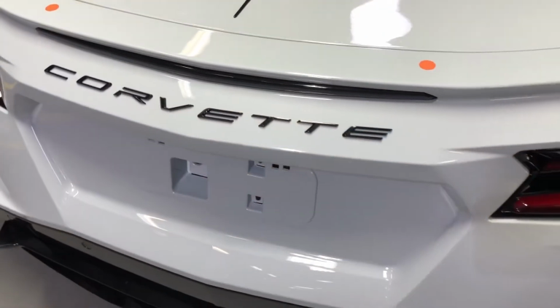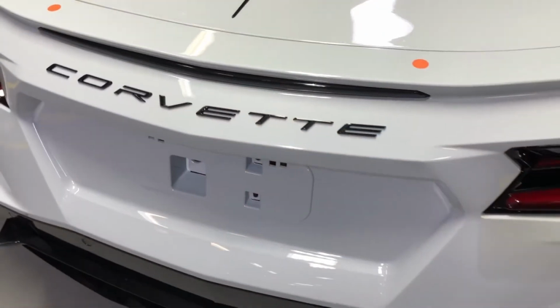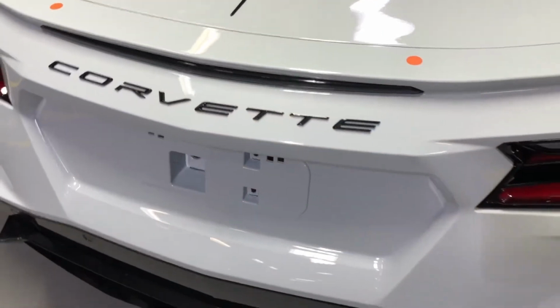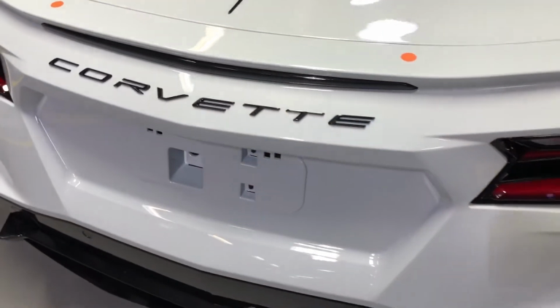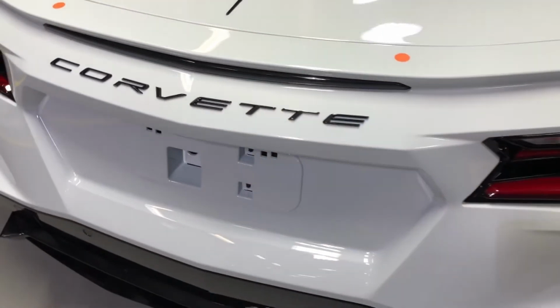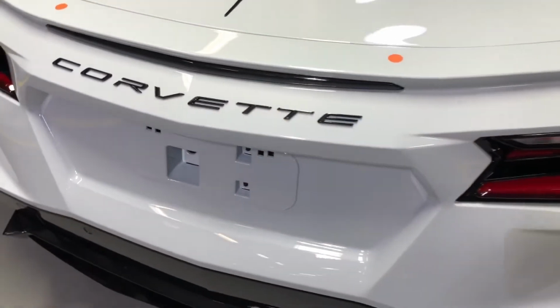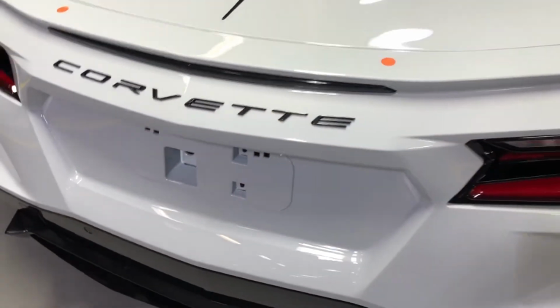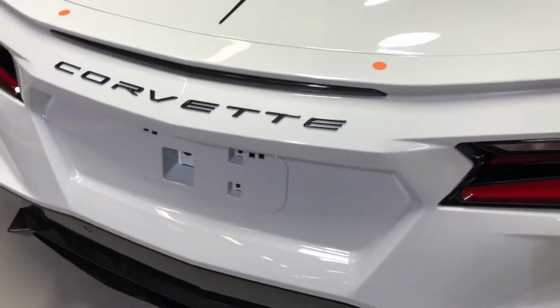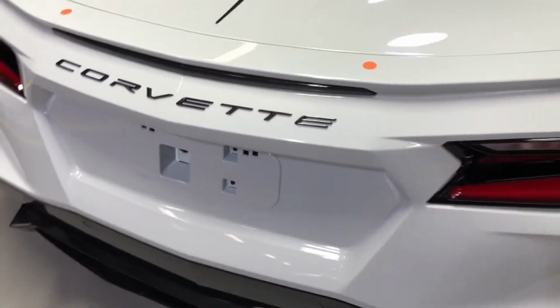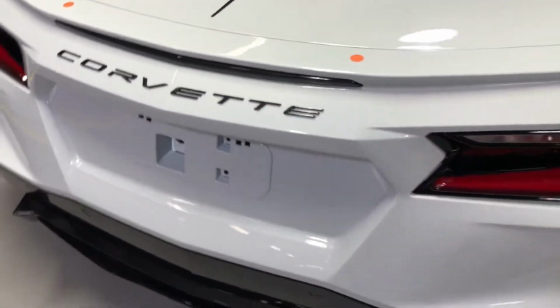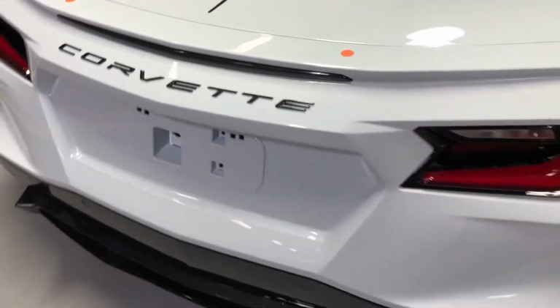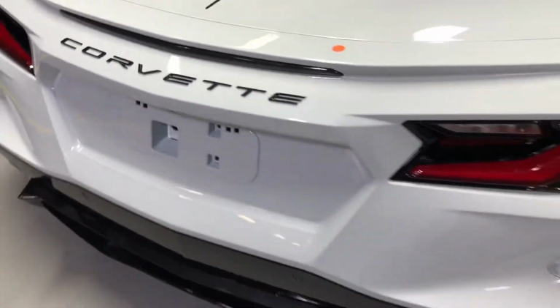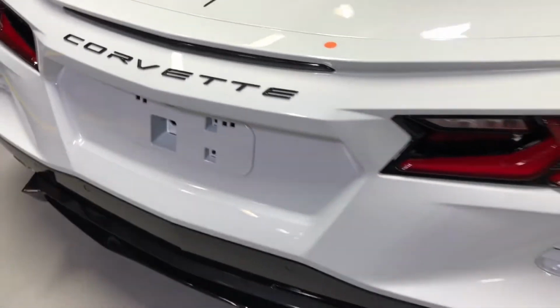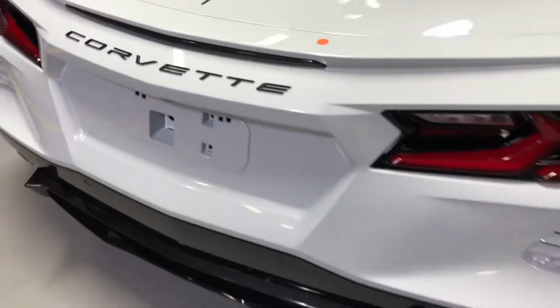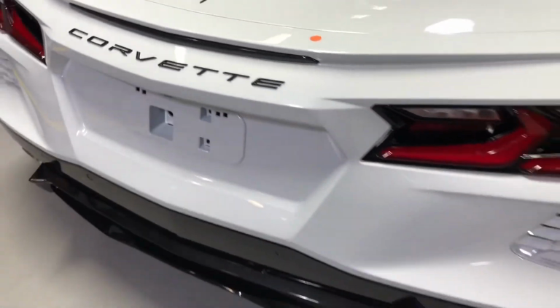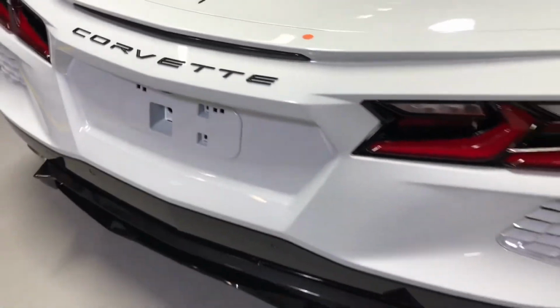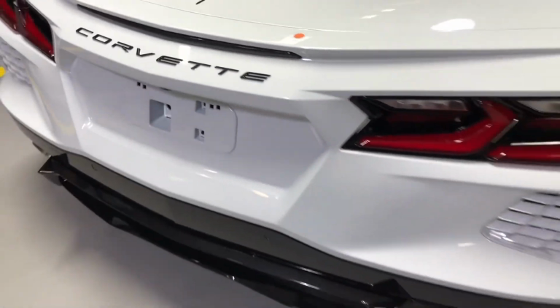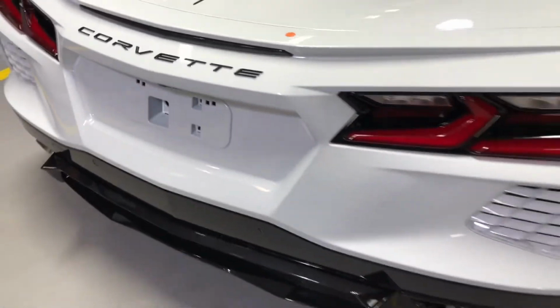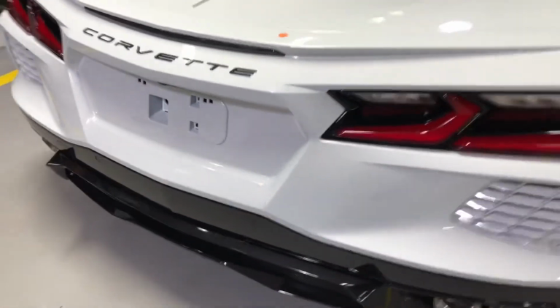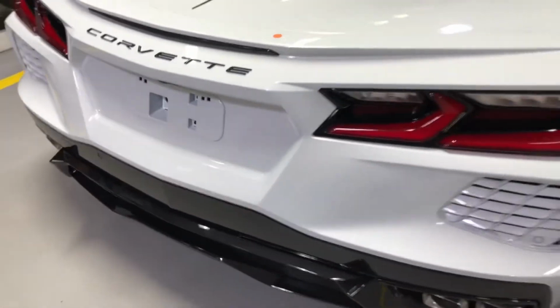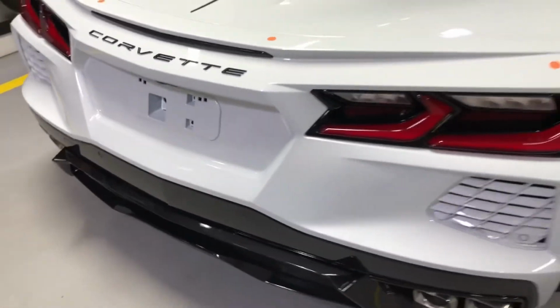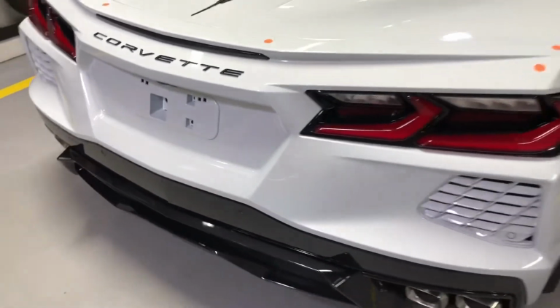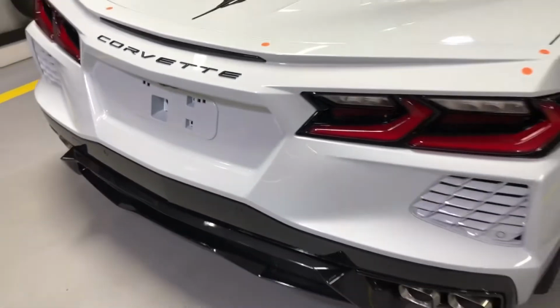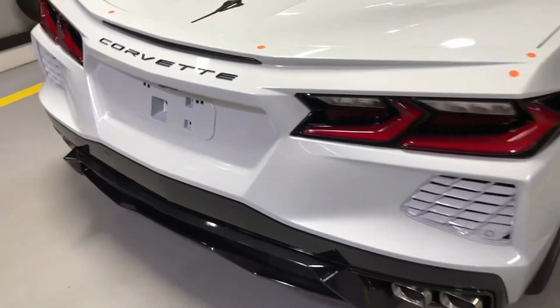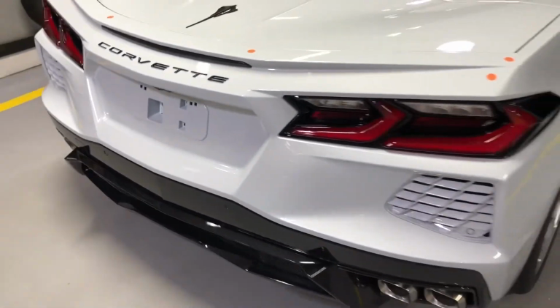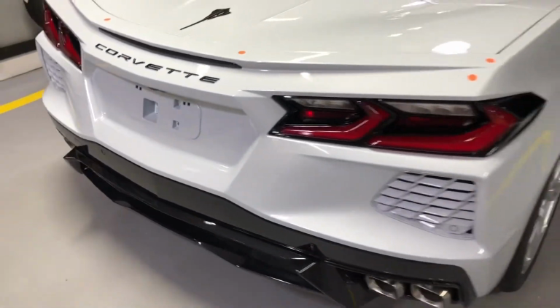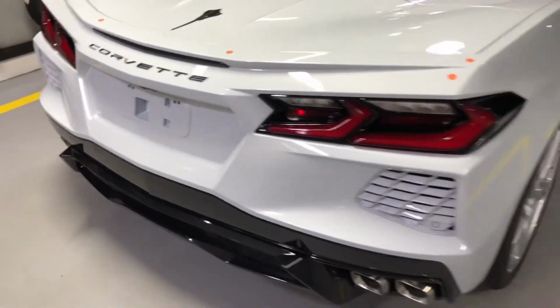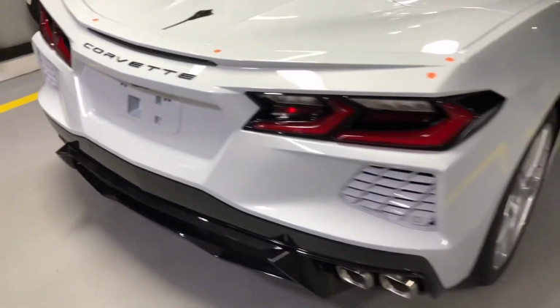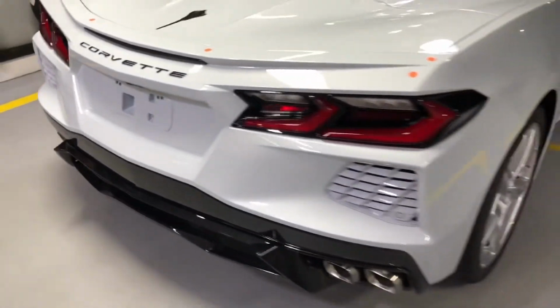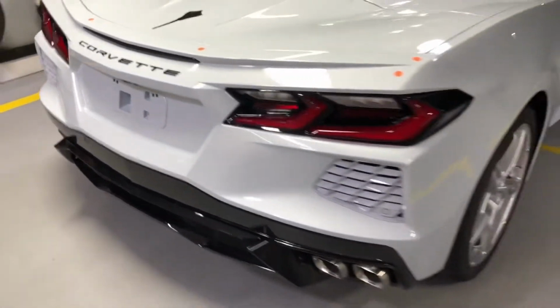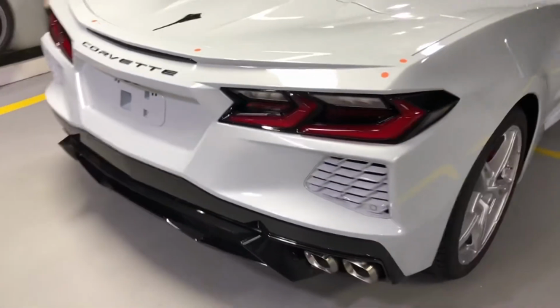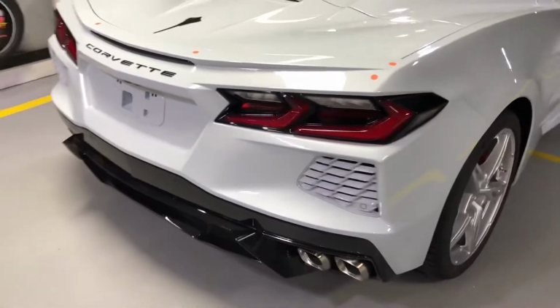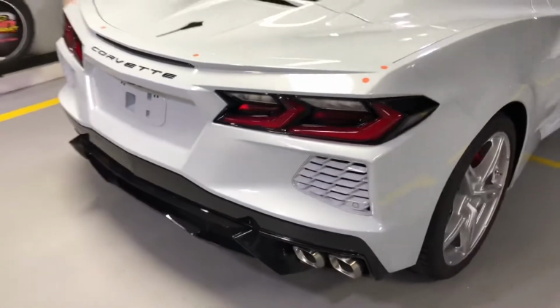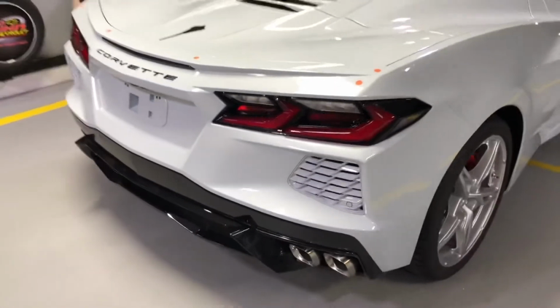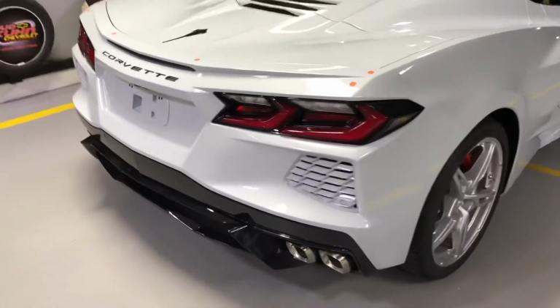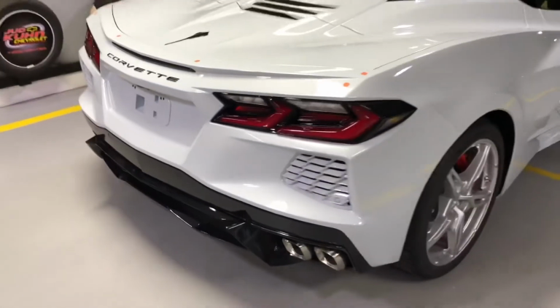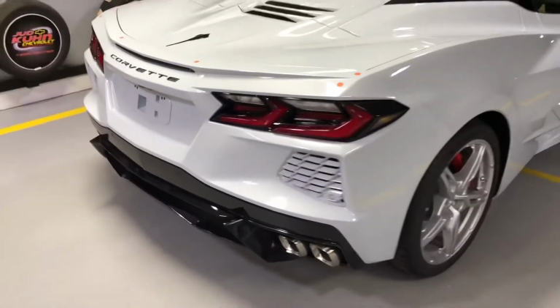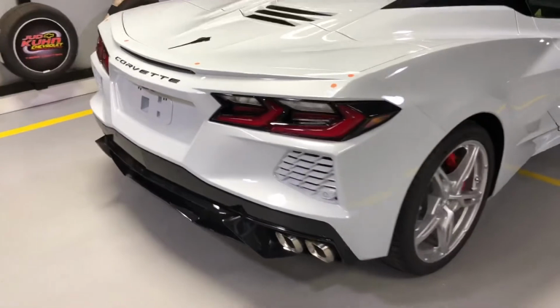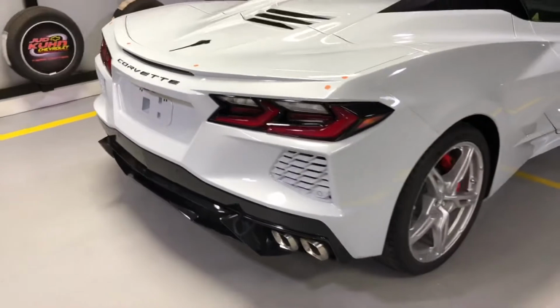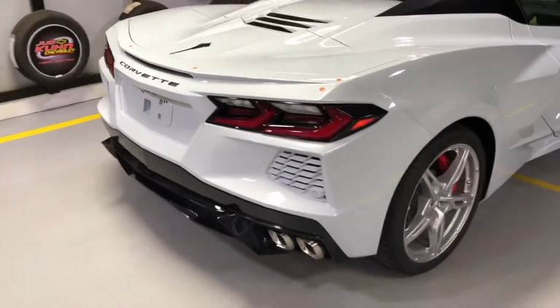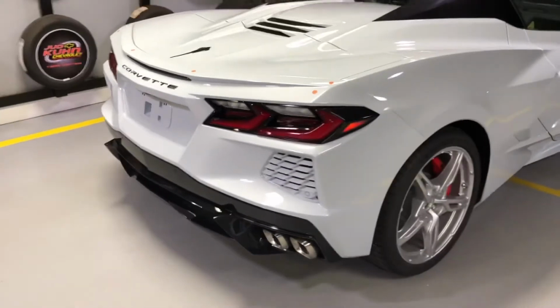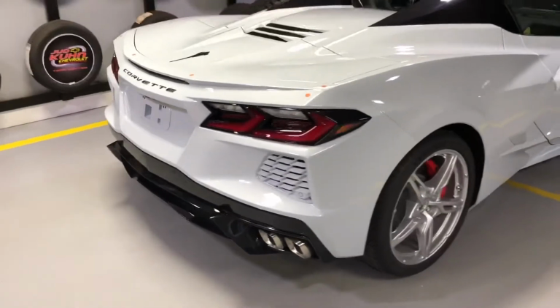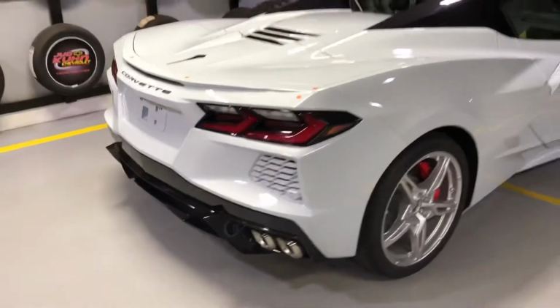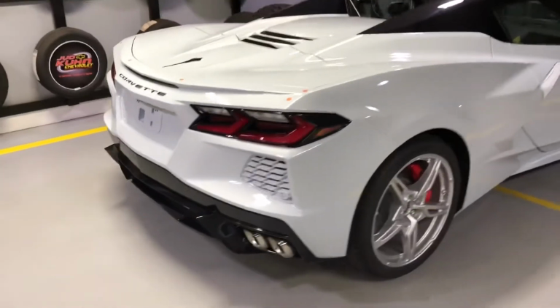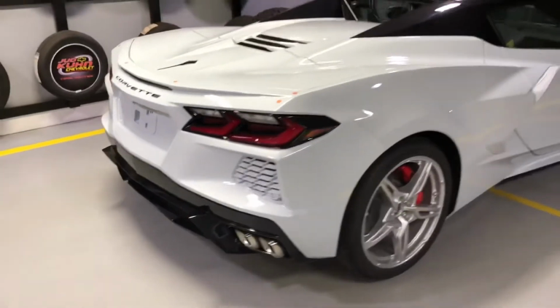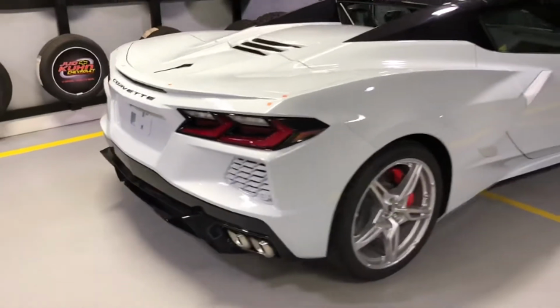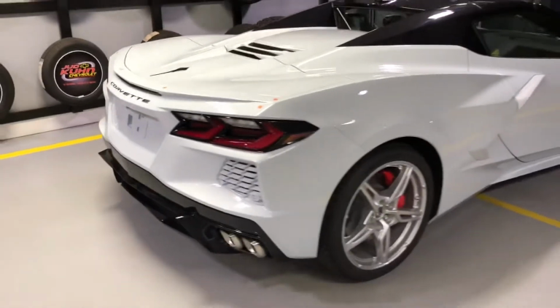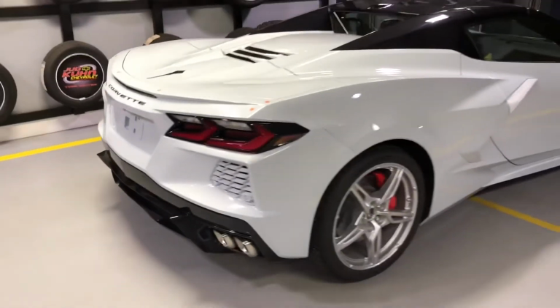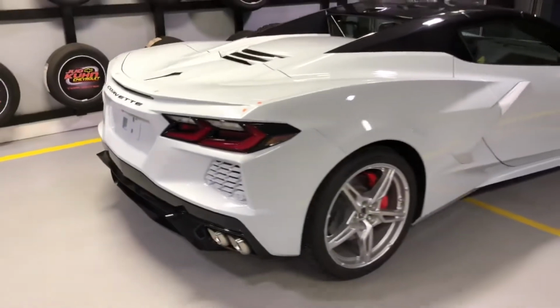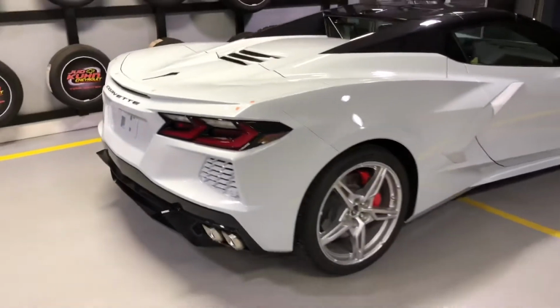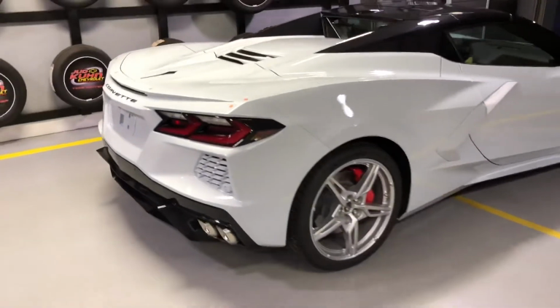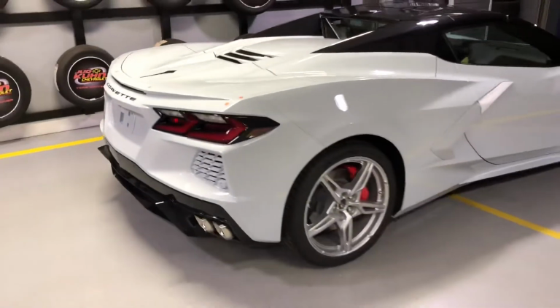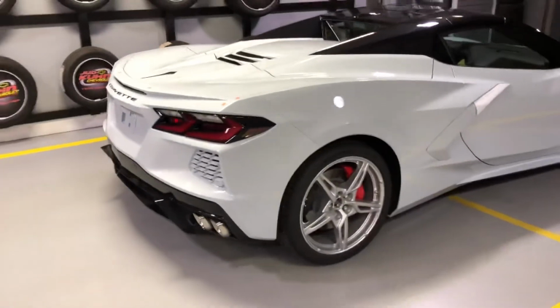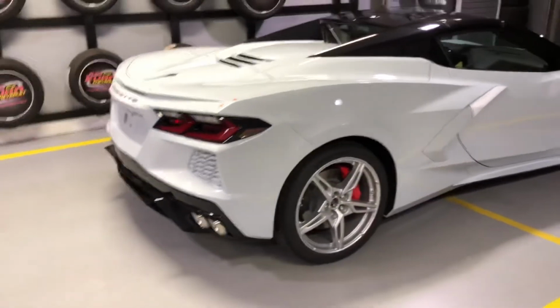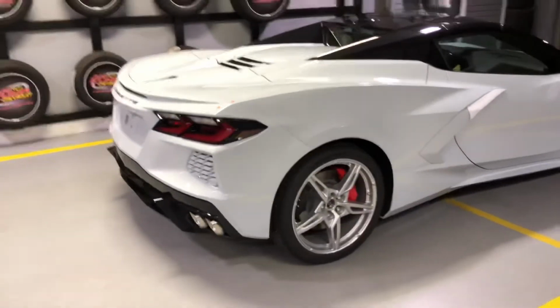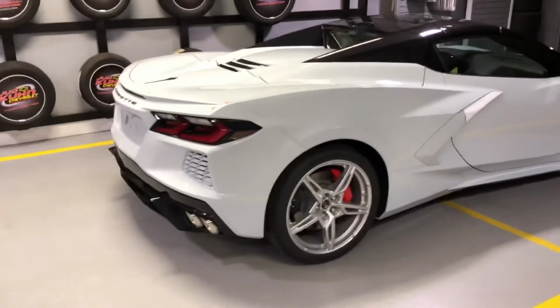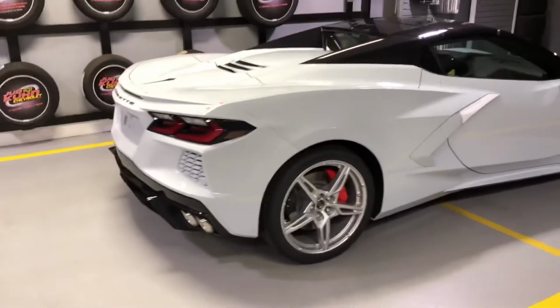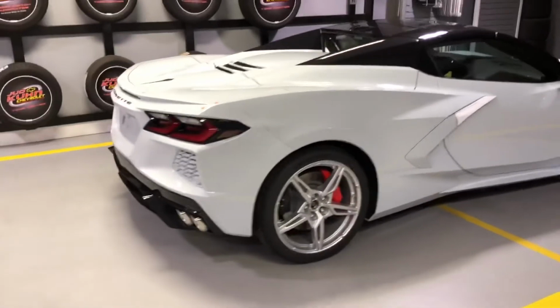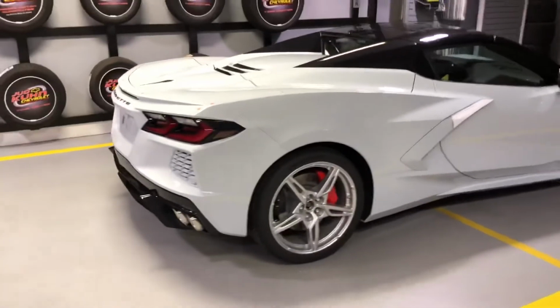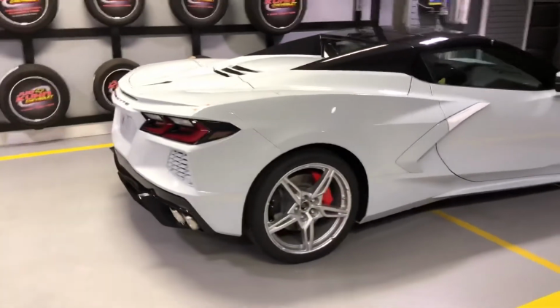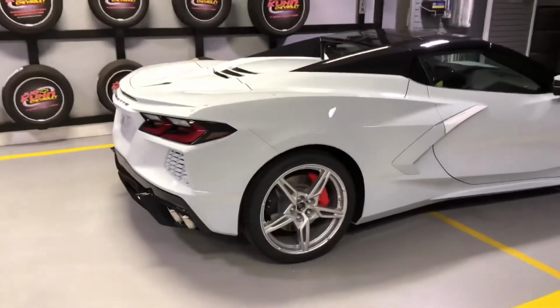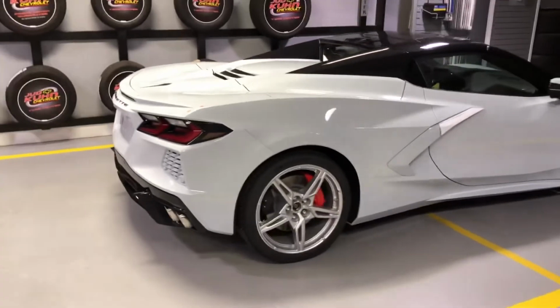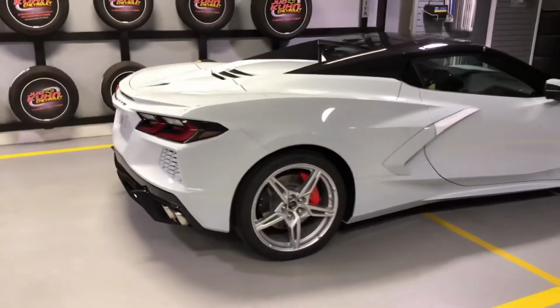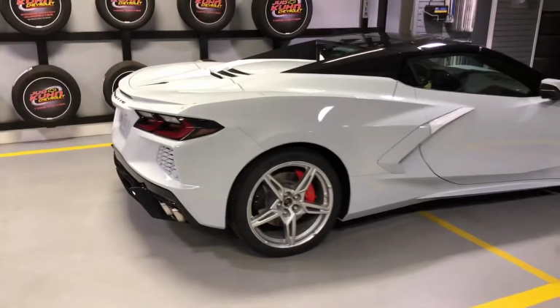Just arrived today: 3LT Ceramic Matrix Gray 2022 Convertible.